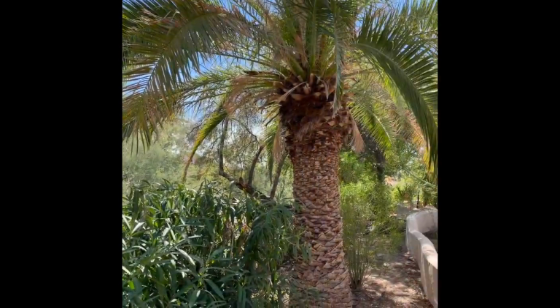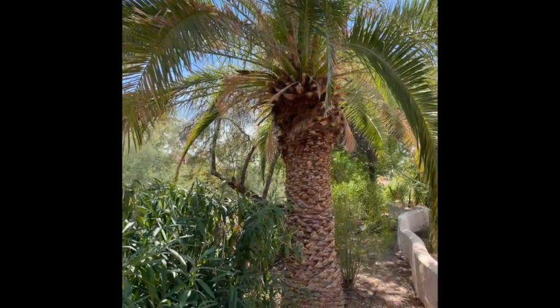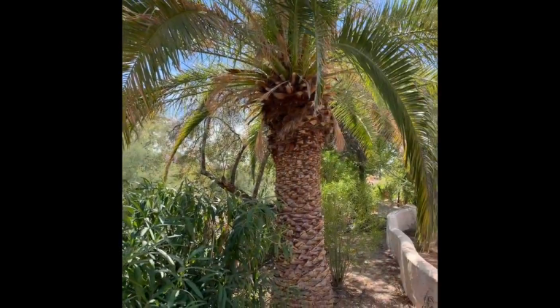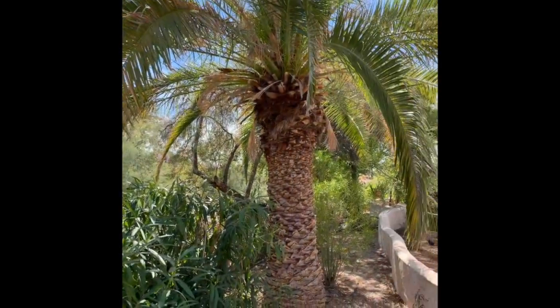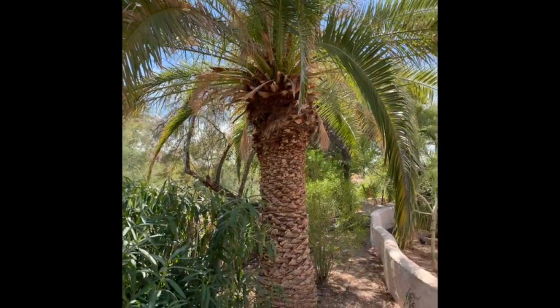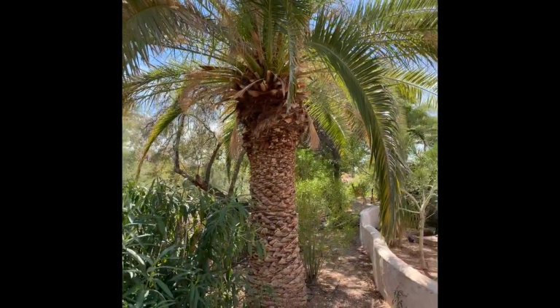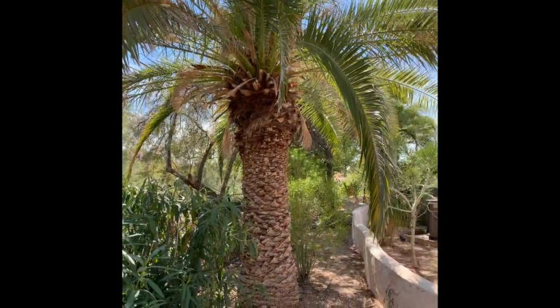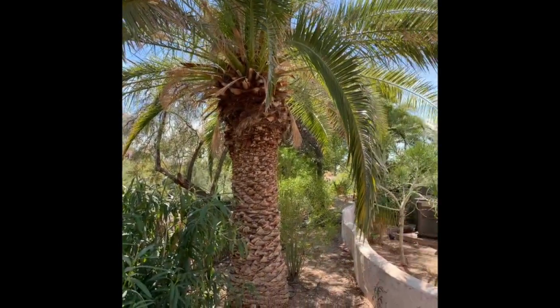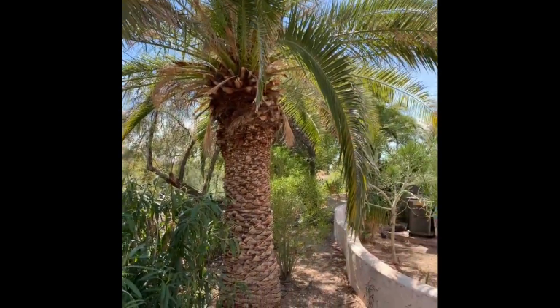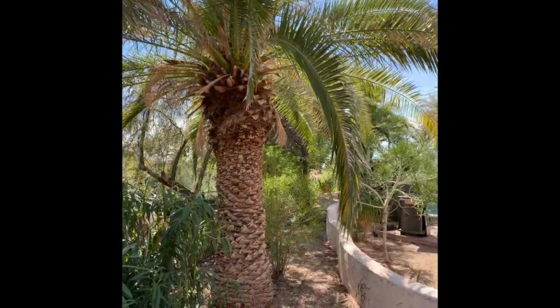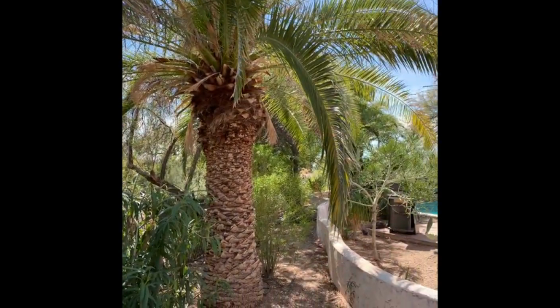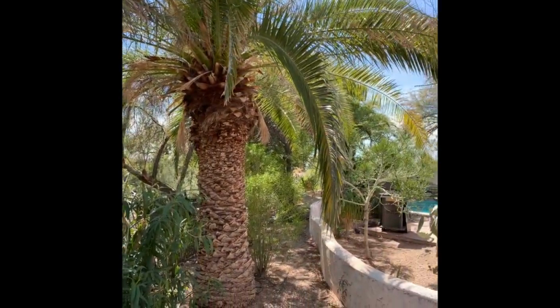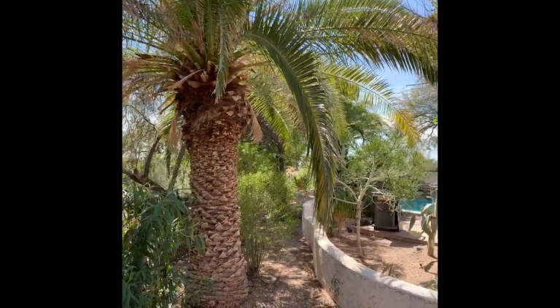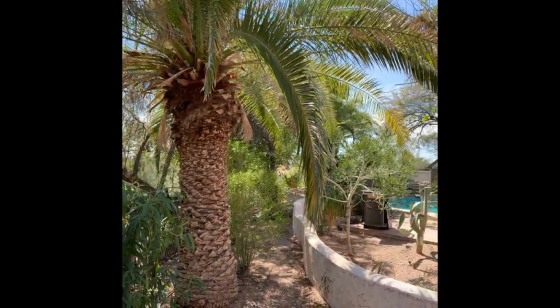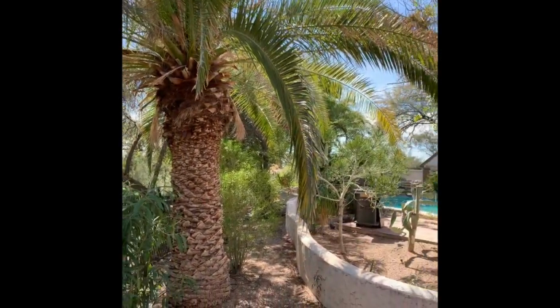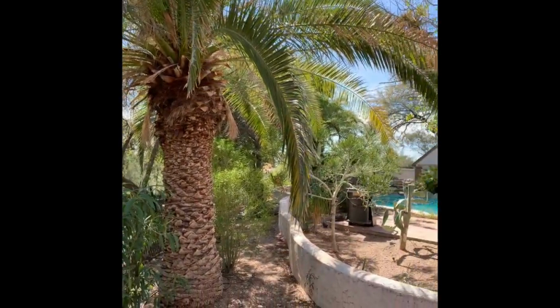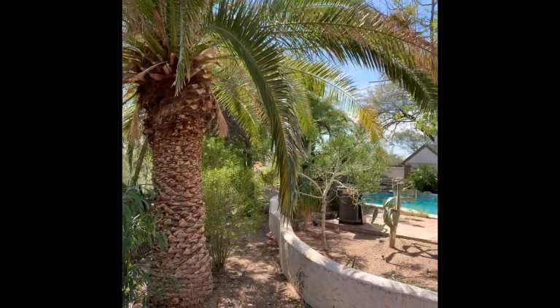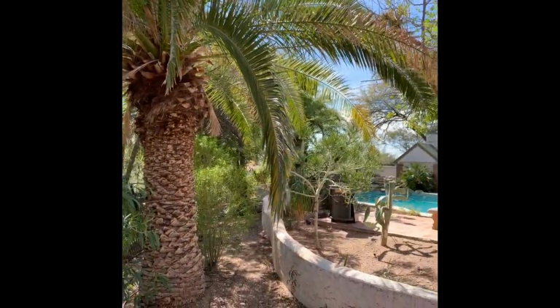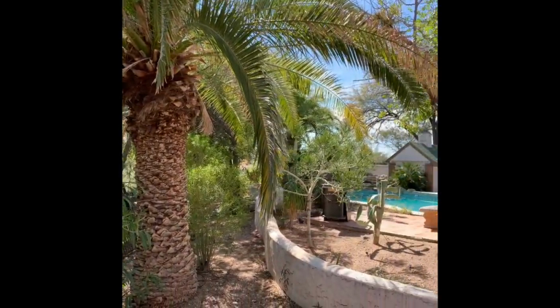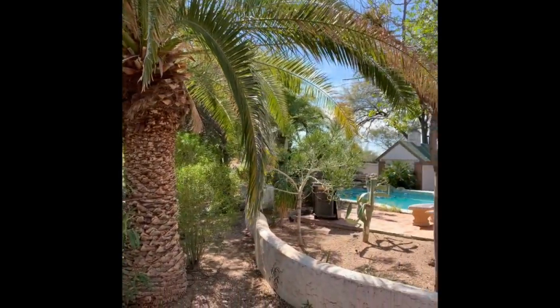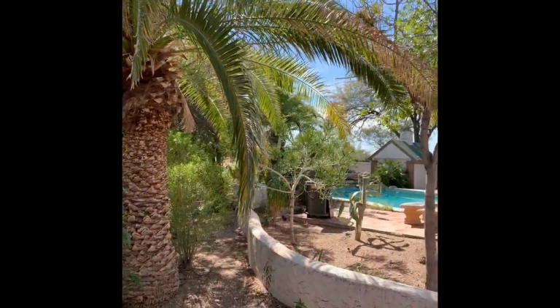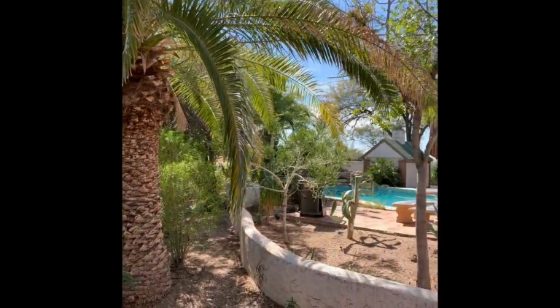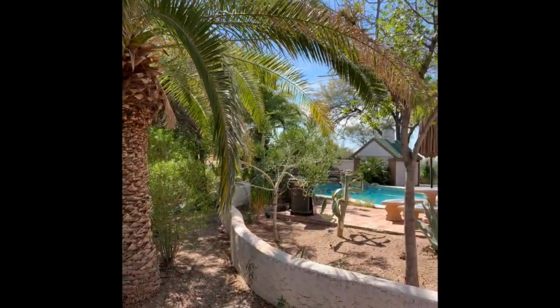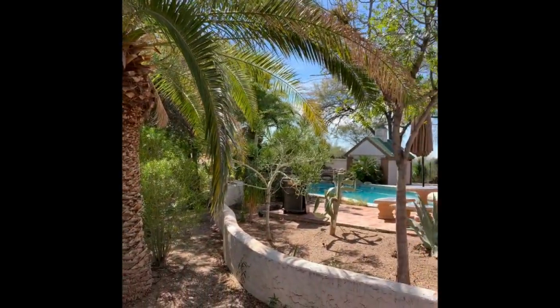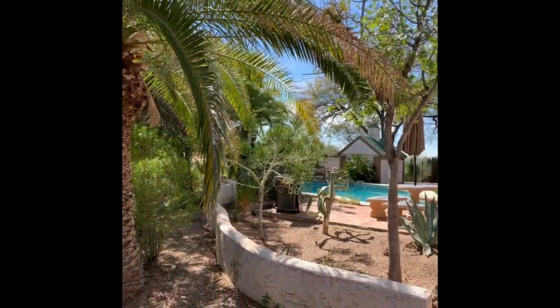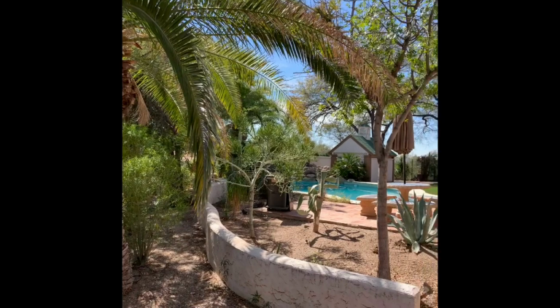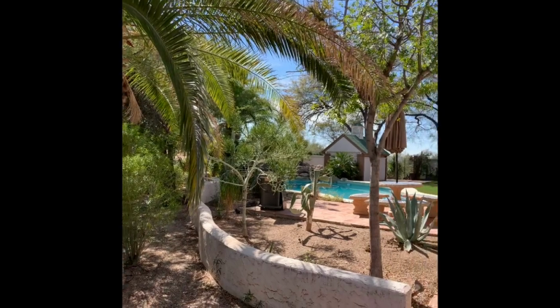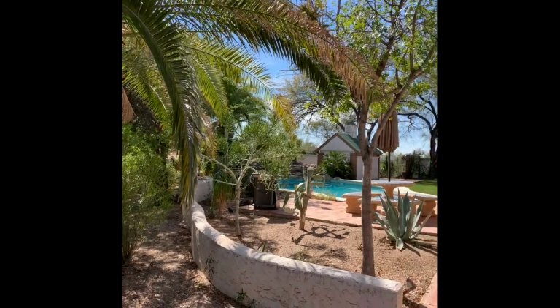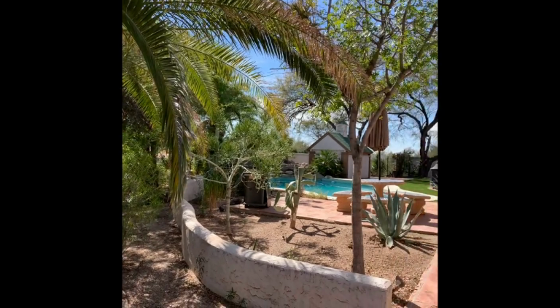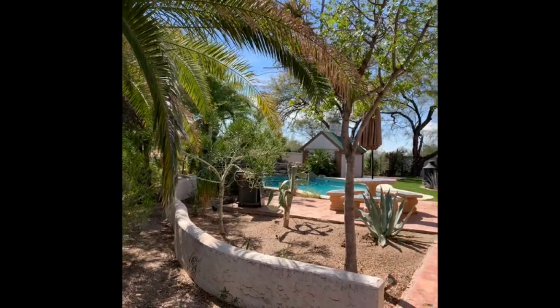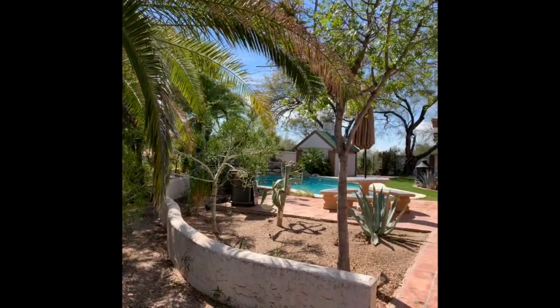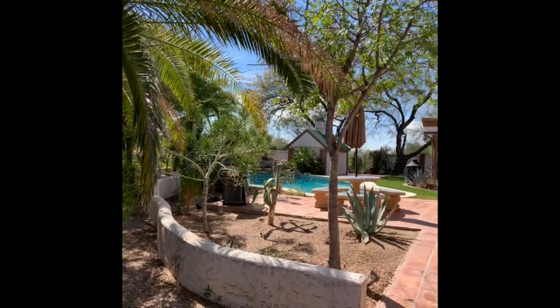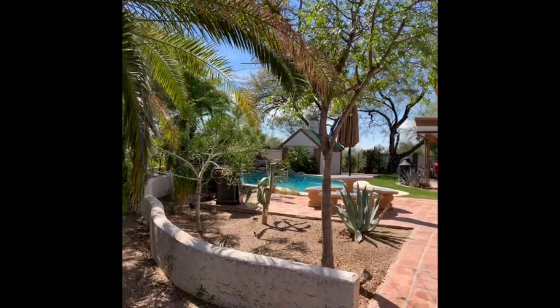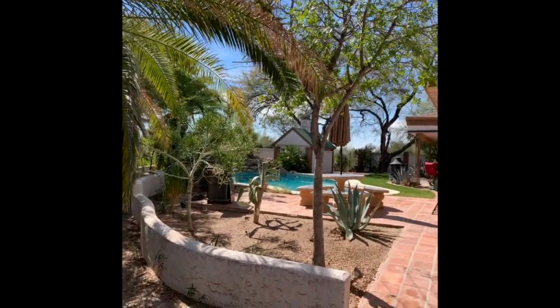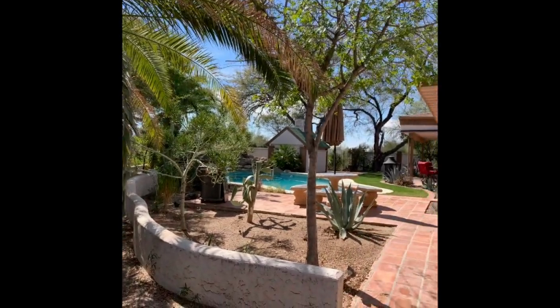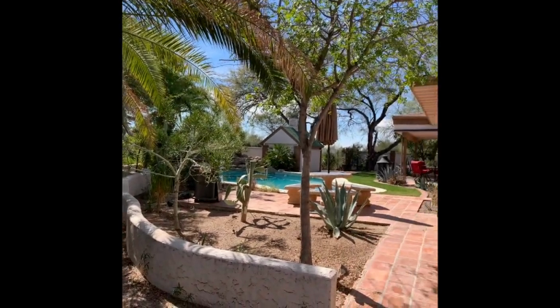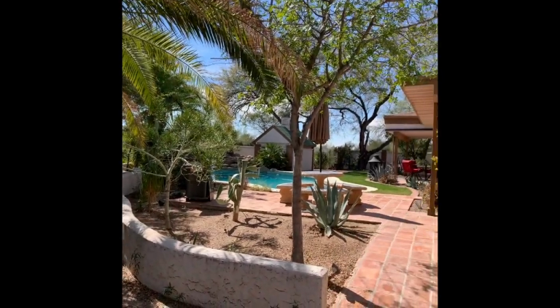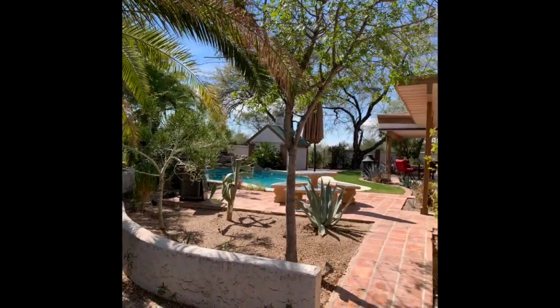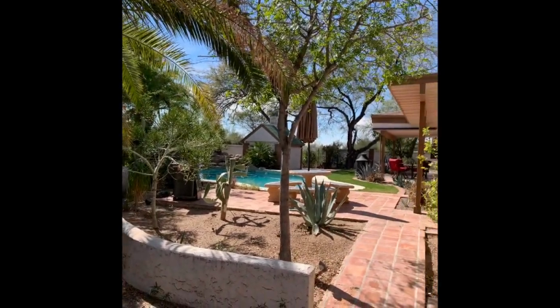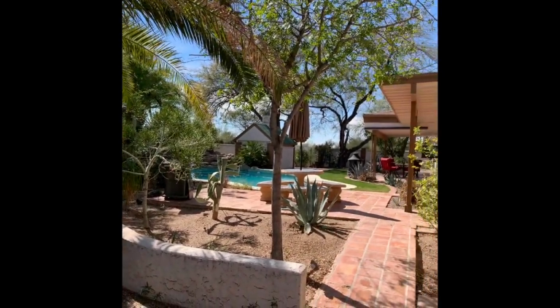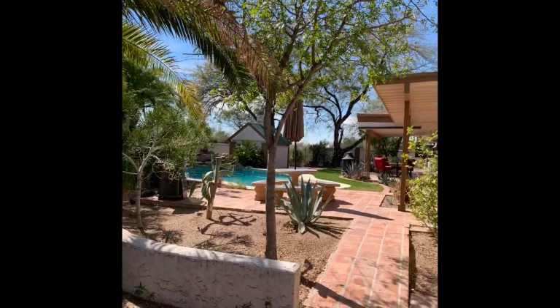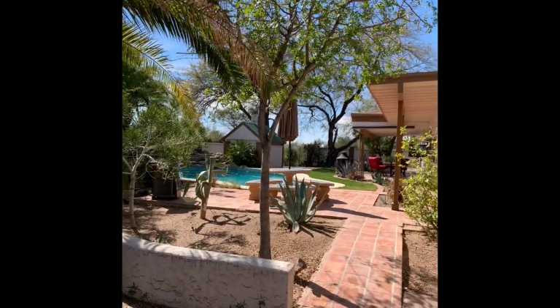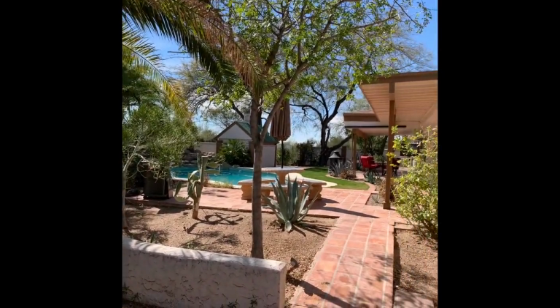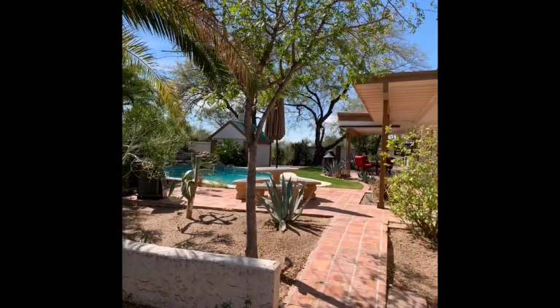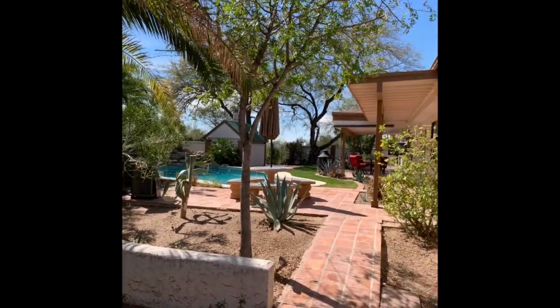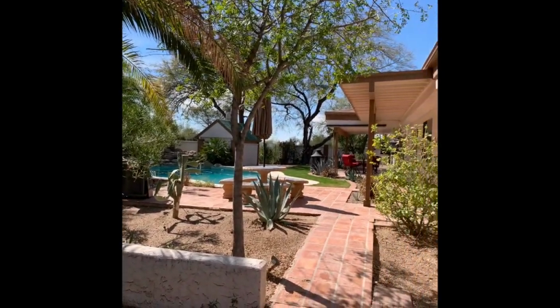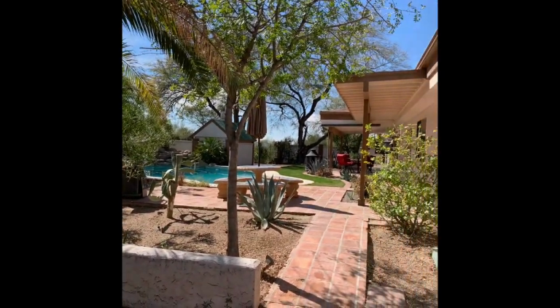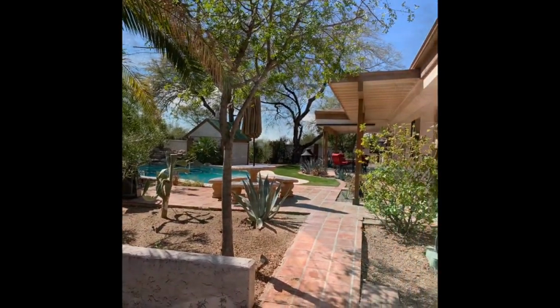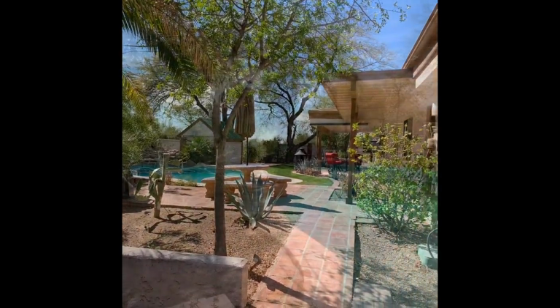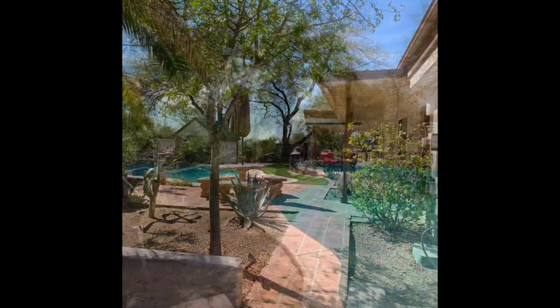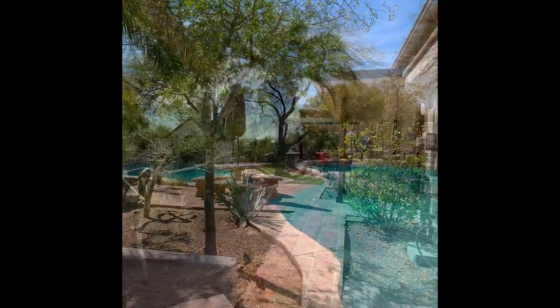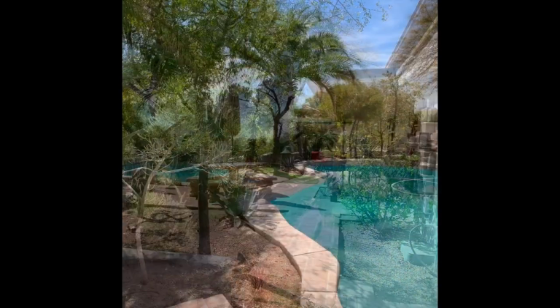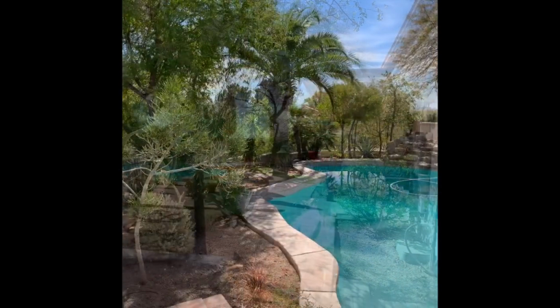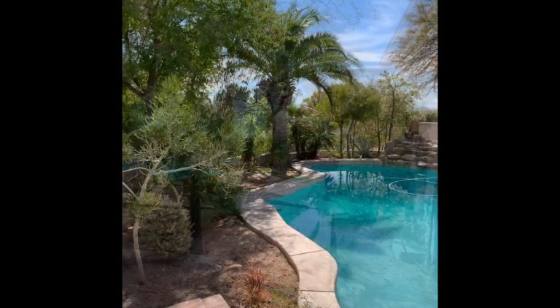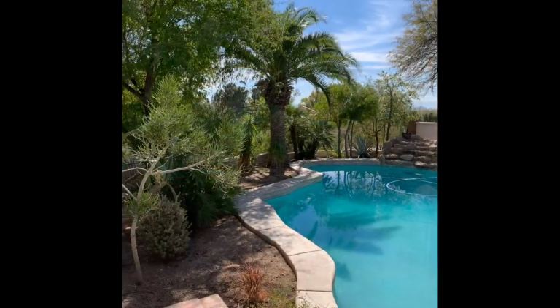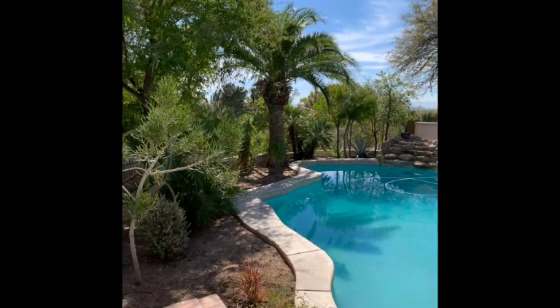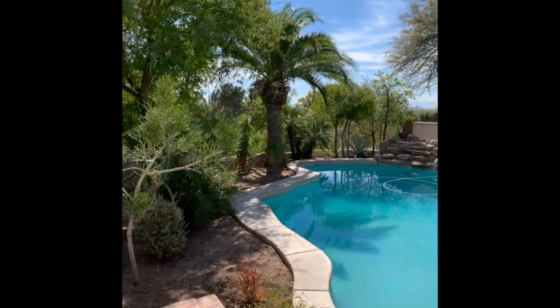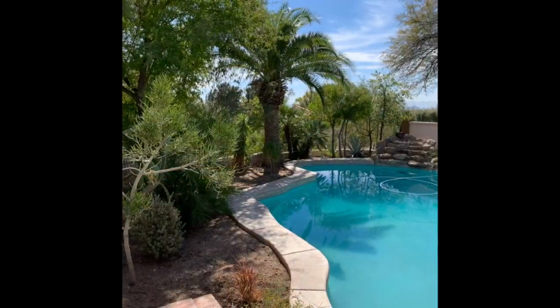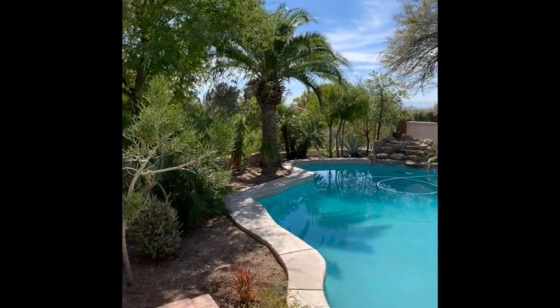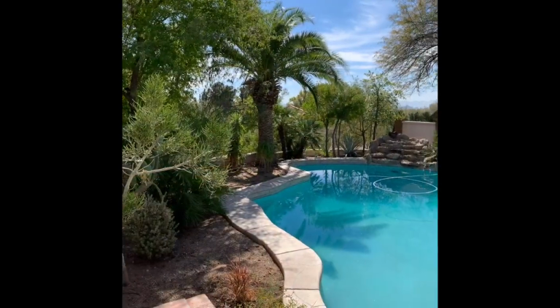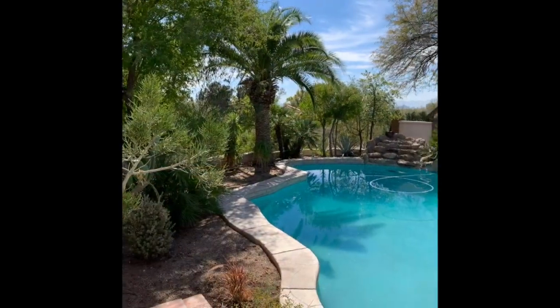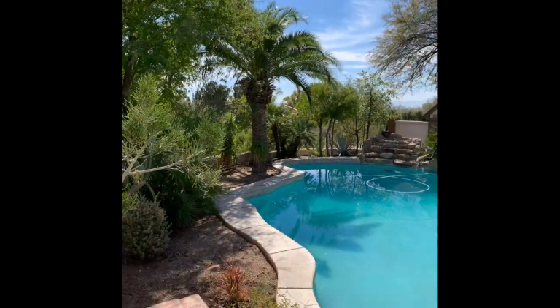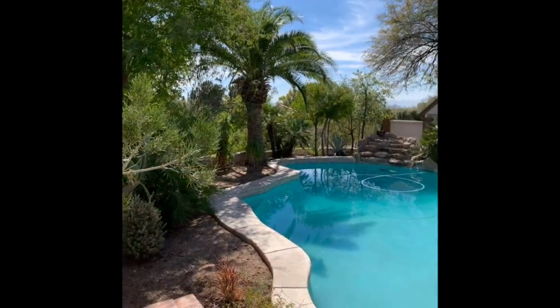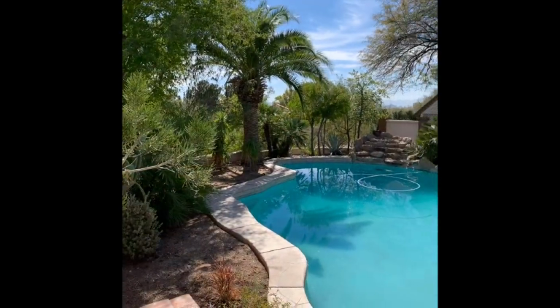Enjoy your beautiful, serene, resort-like backyard with a pebble-tech pool and the sounds of a soothing rock waterfall.